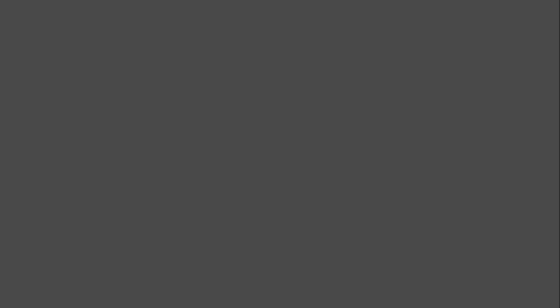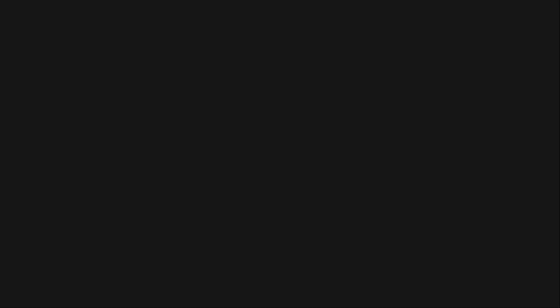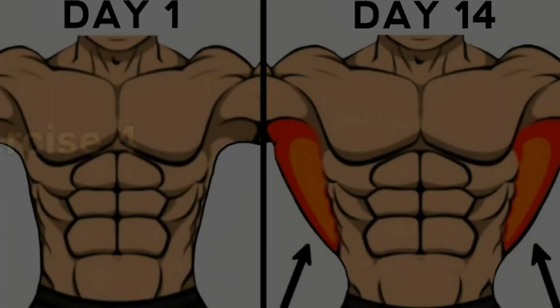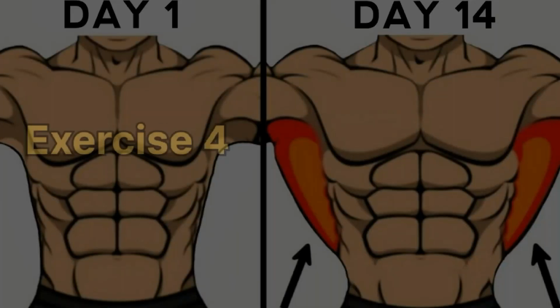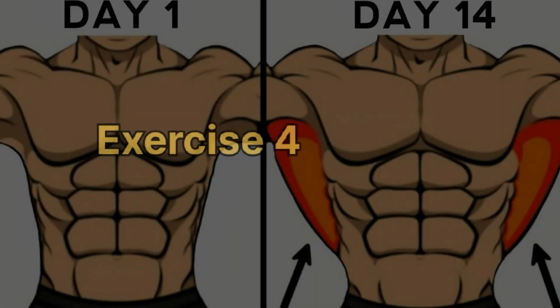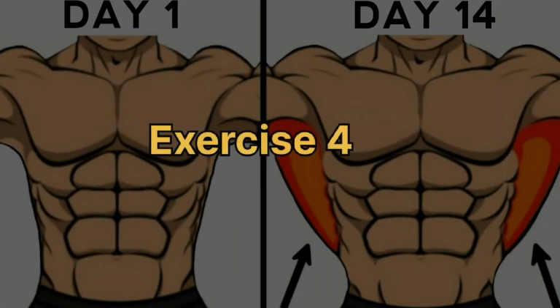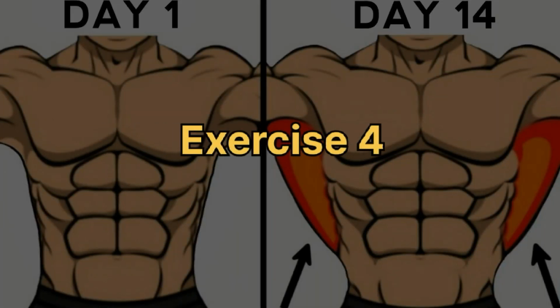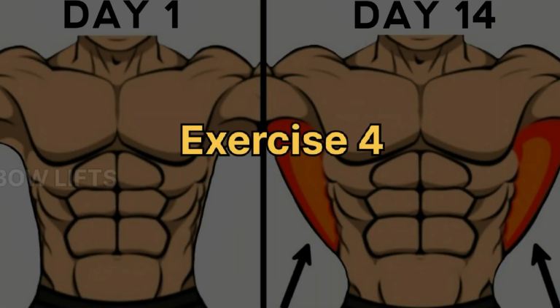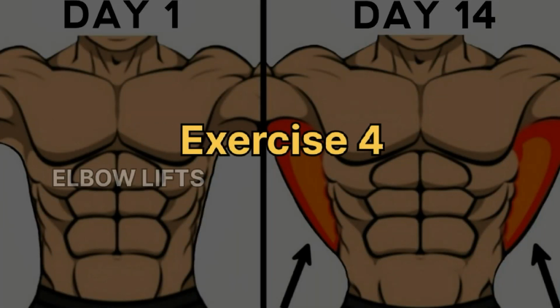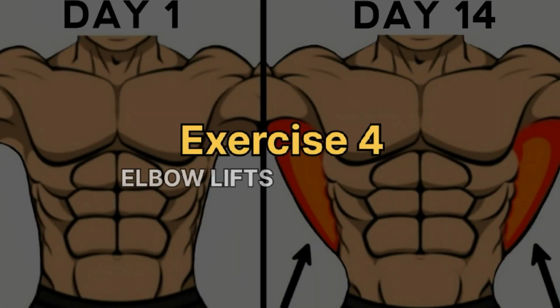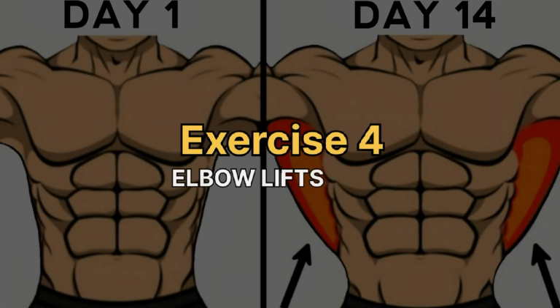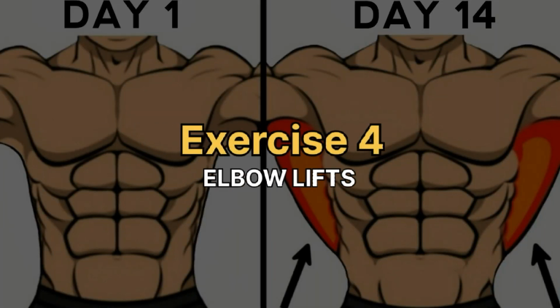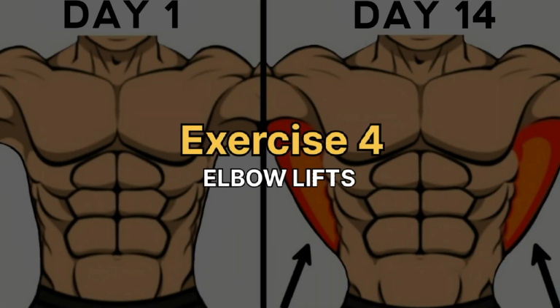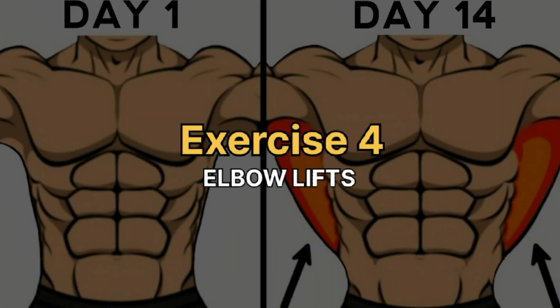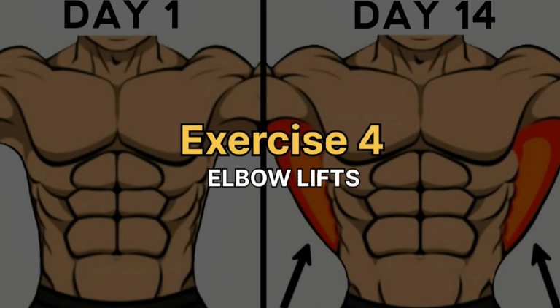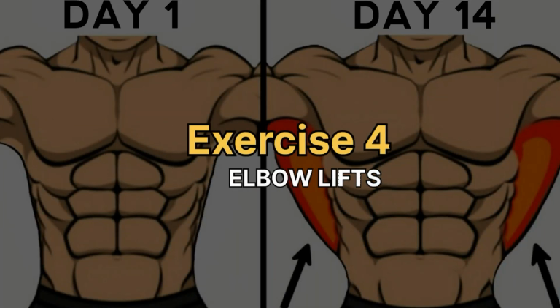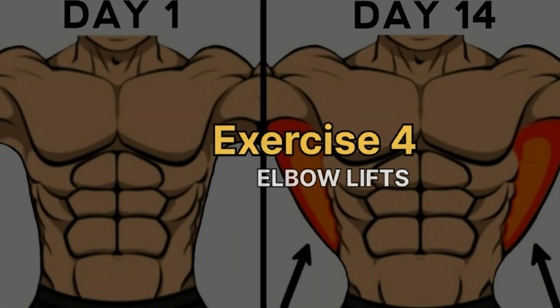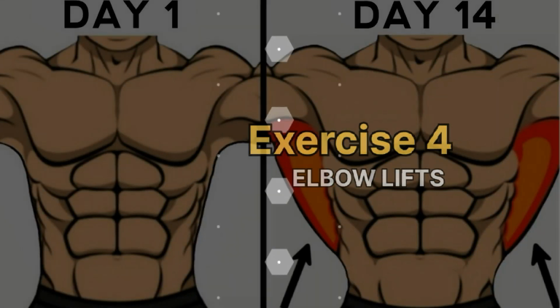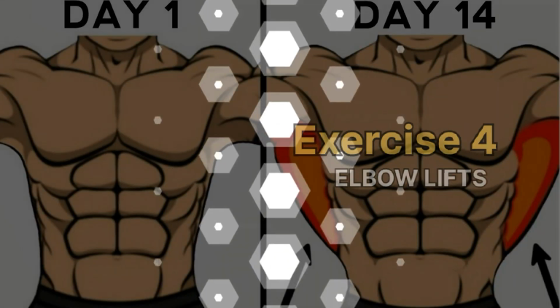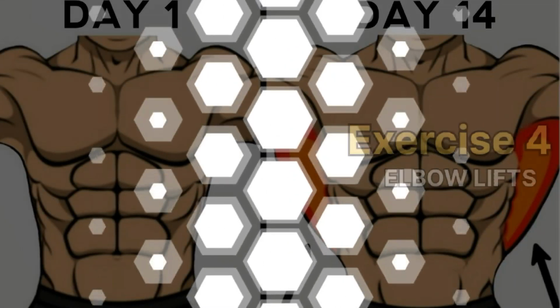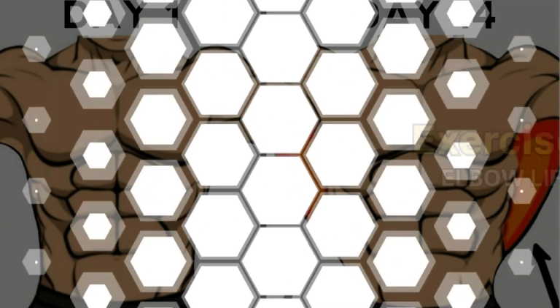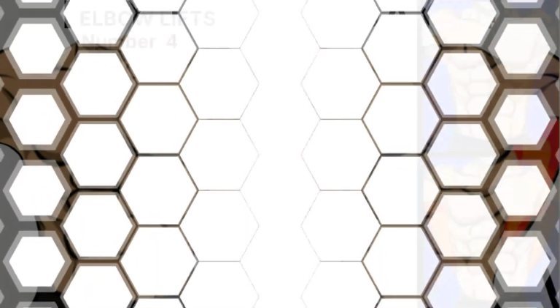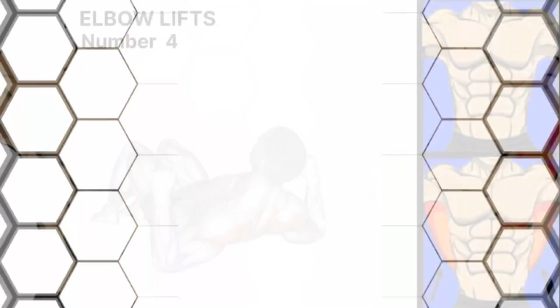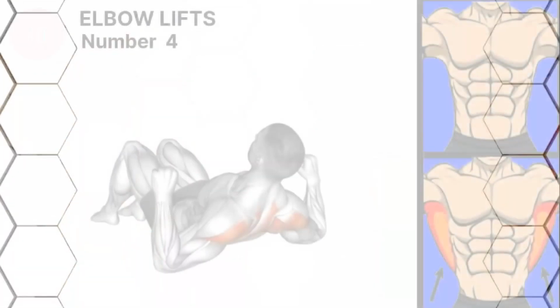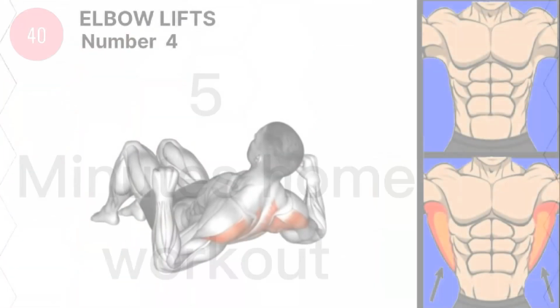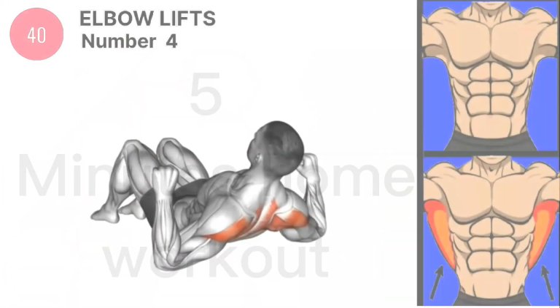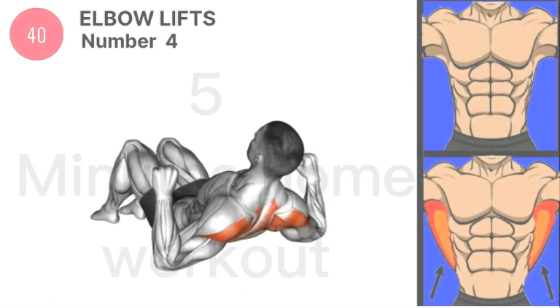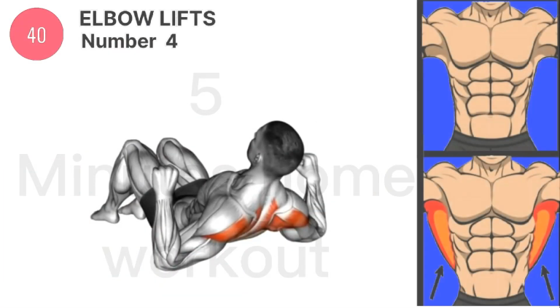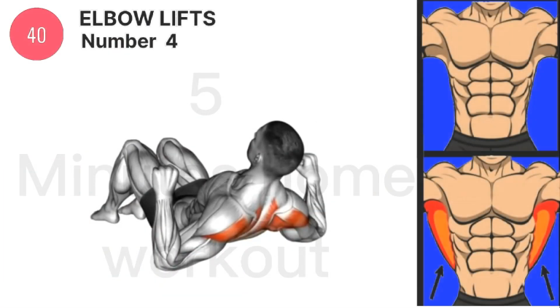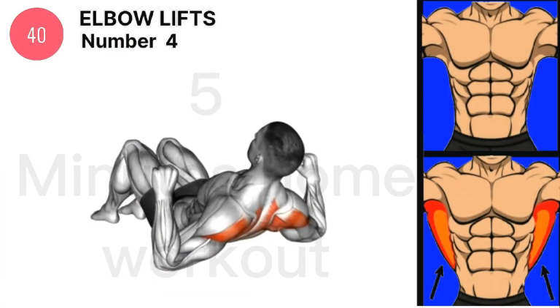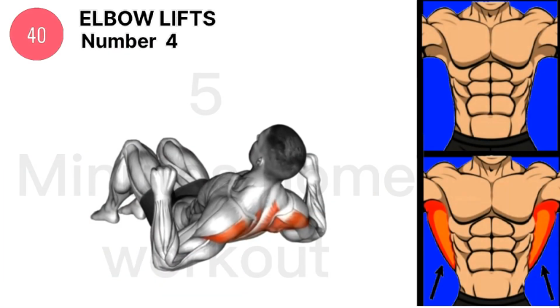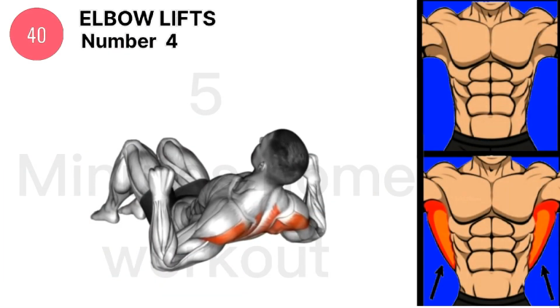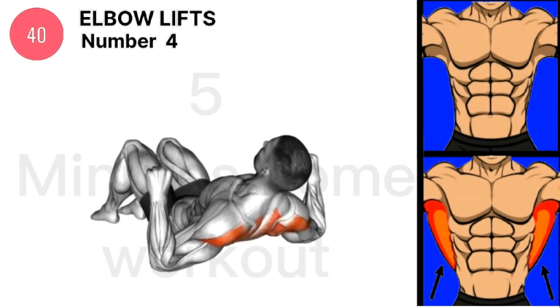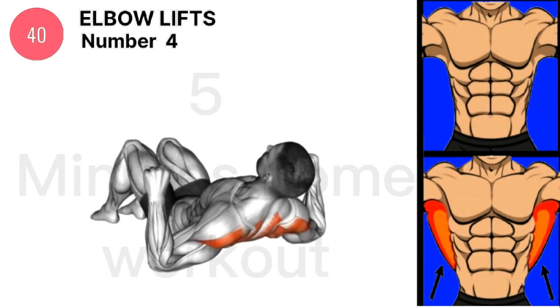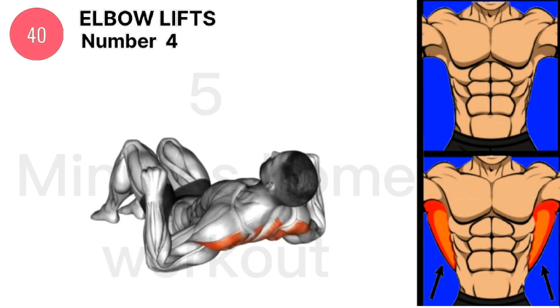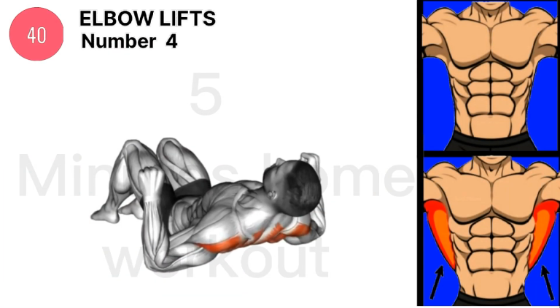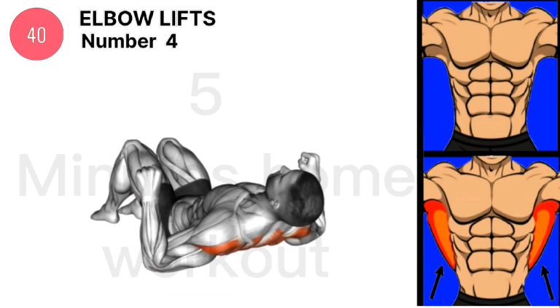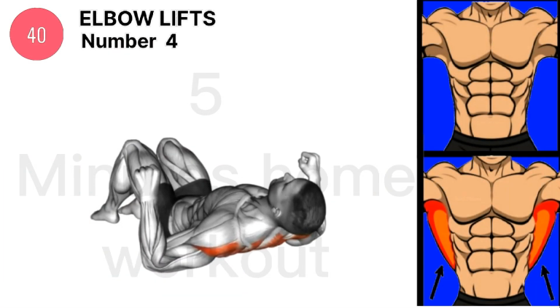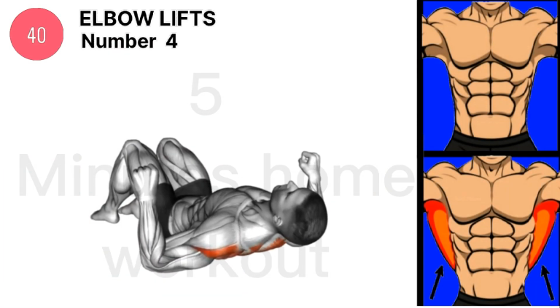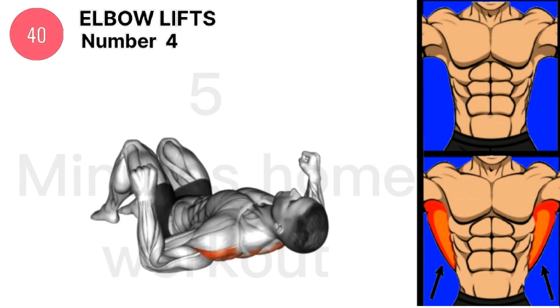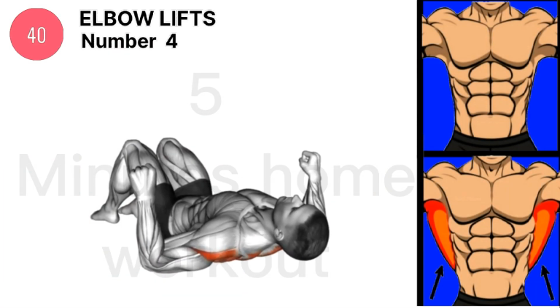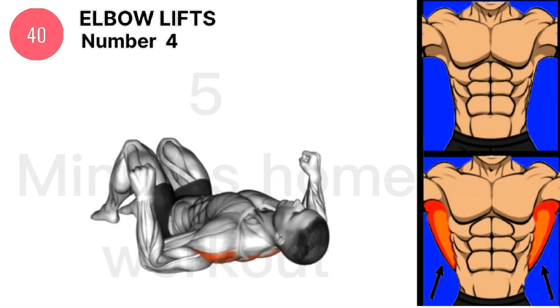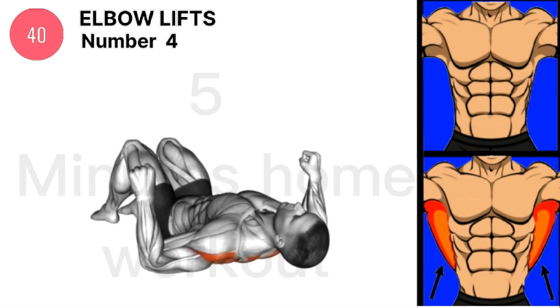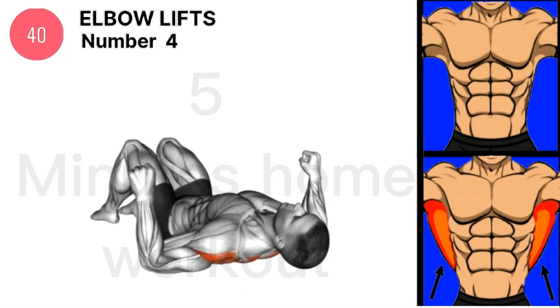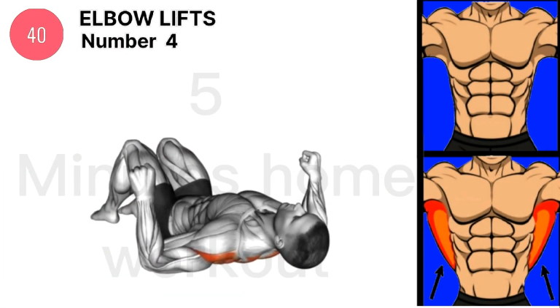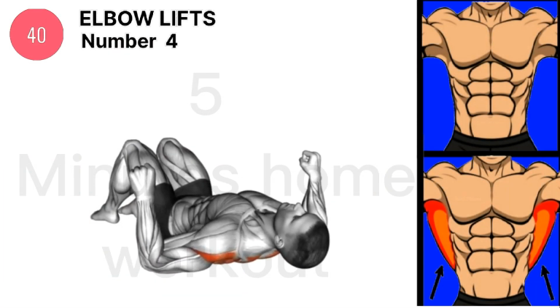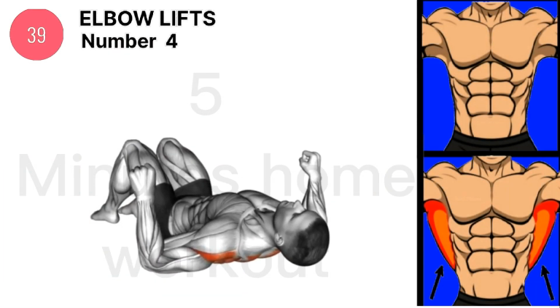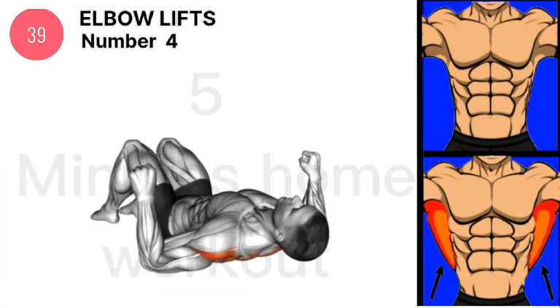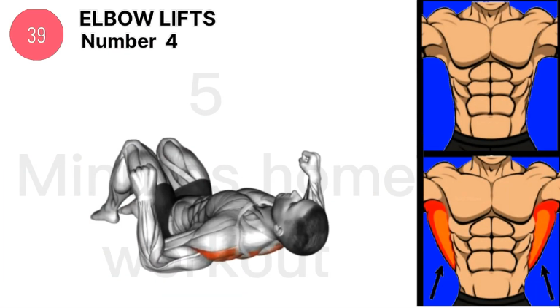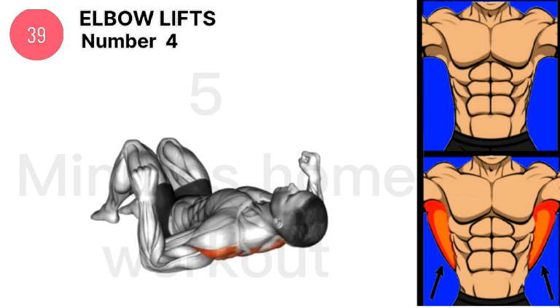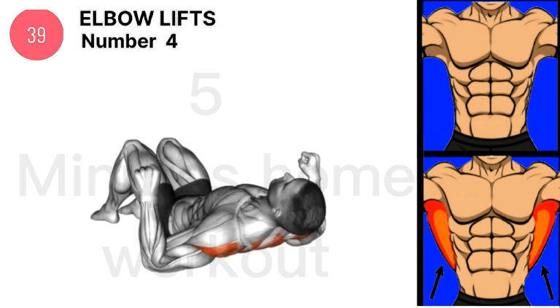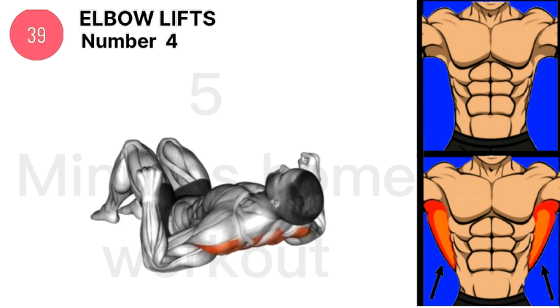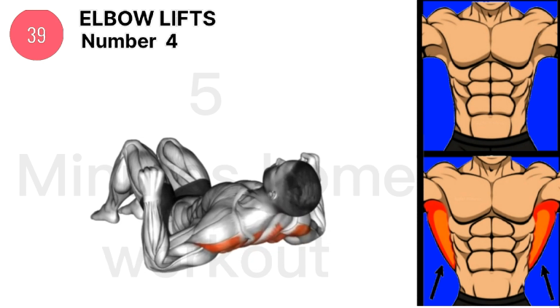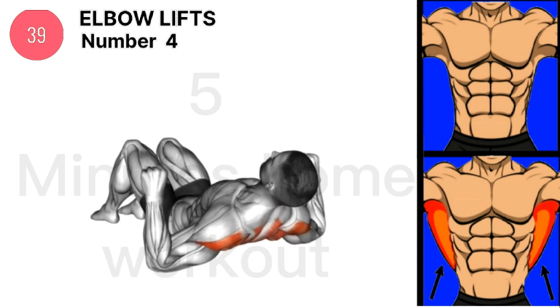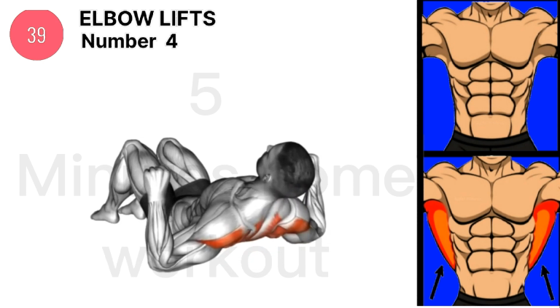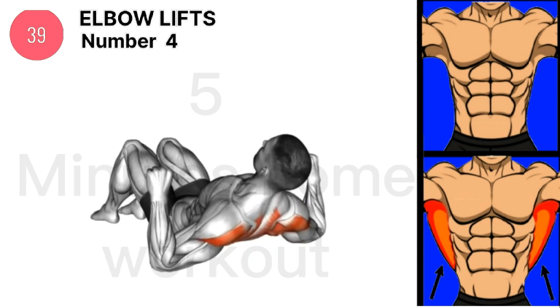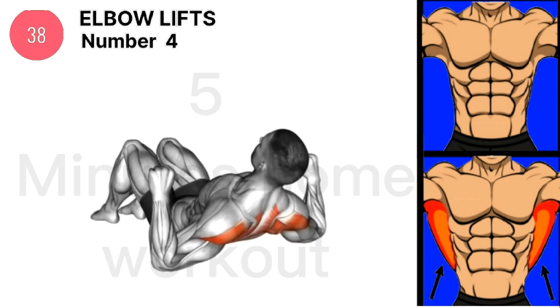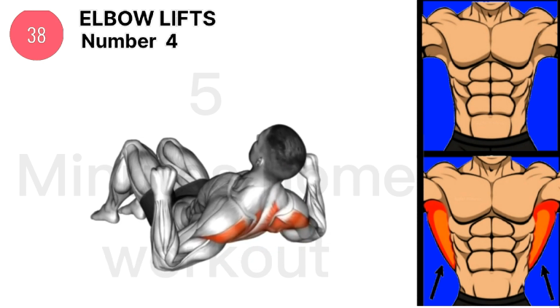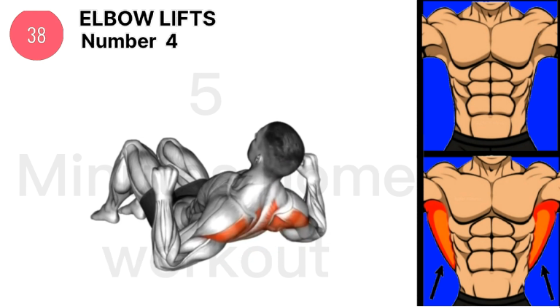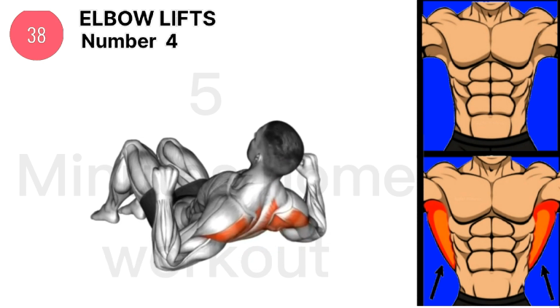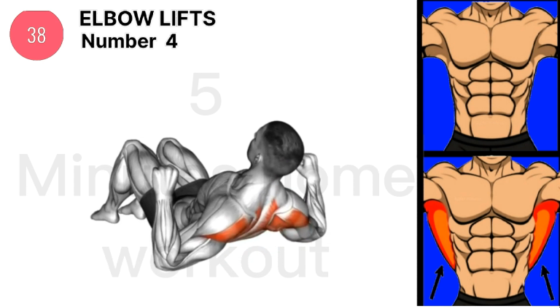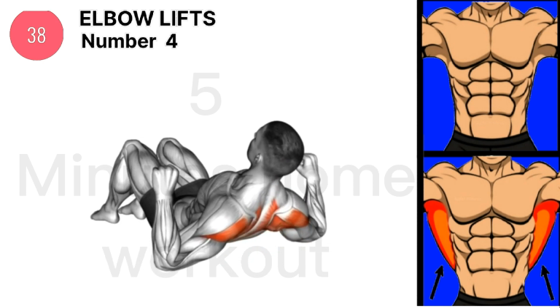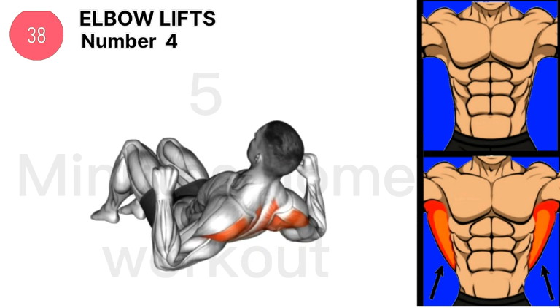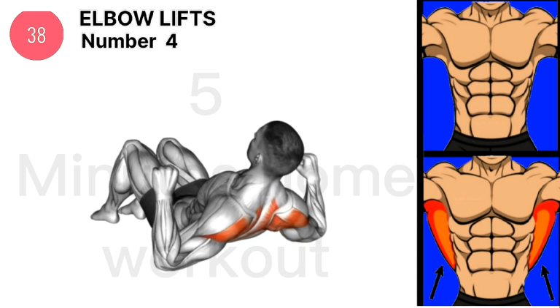Exercise 4 is Elbow Lifts. Complete 50 or 100 elbow lift planks a day.